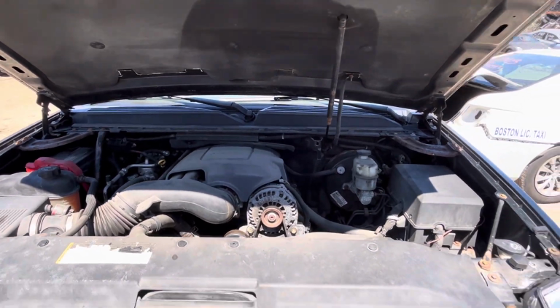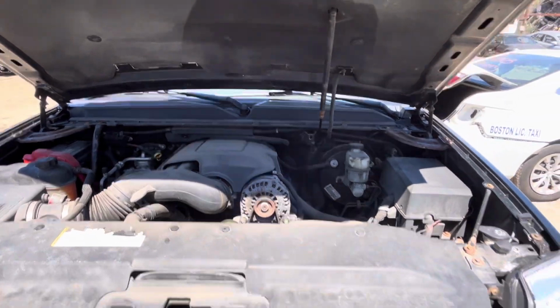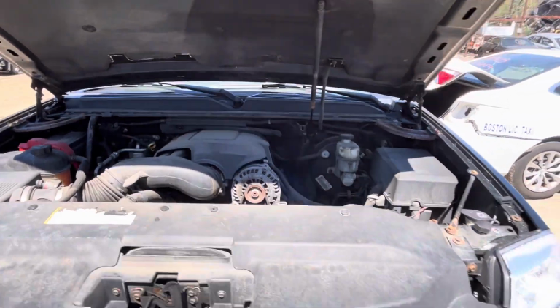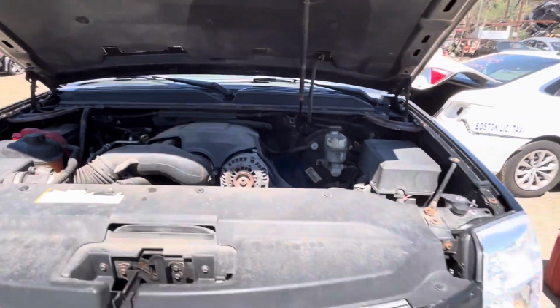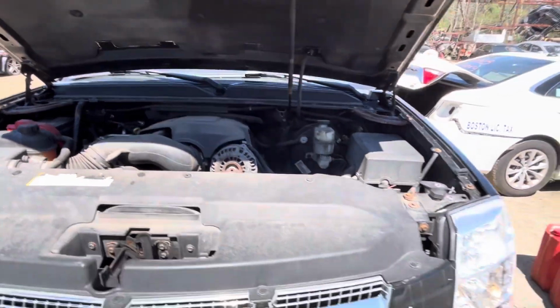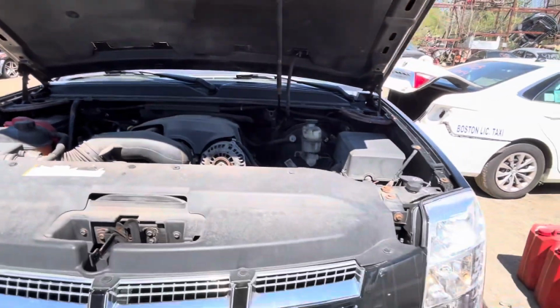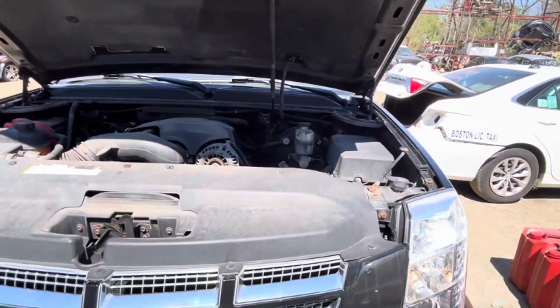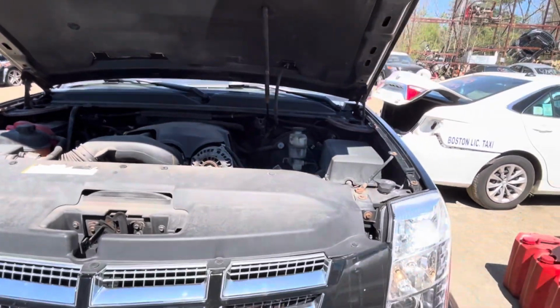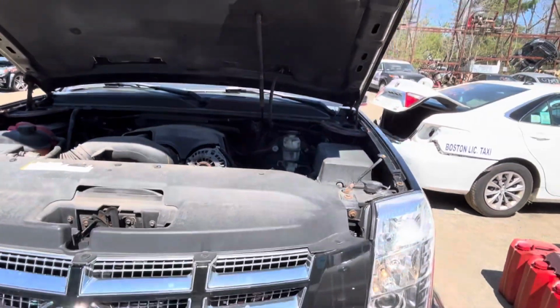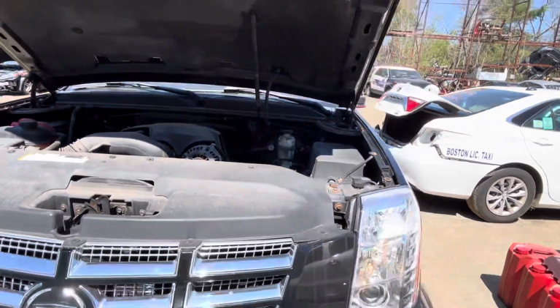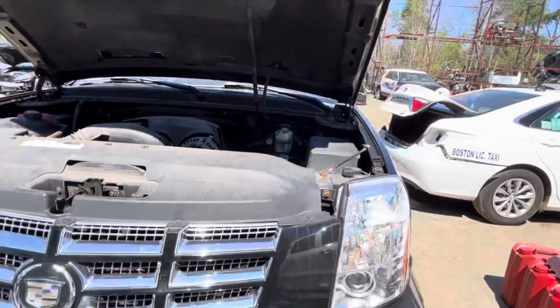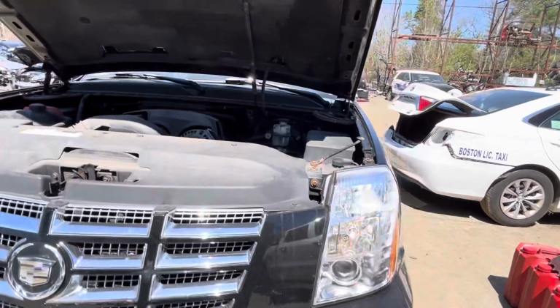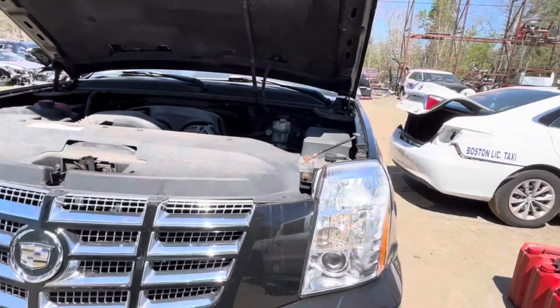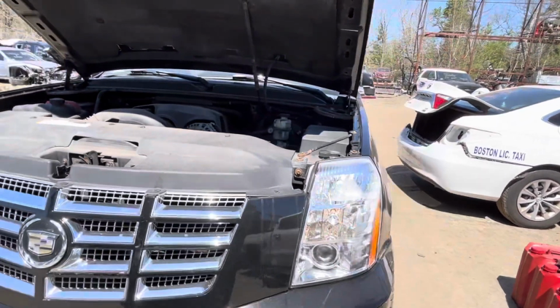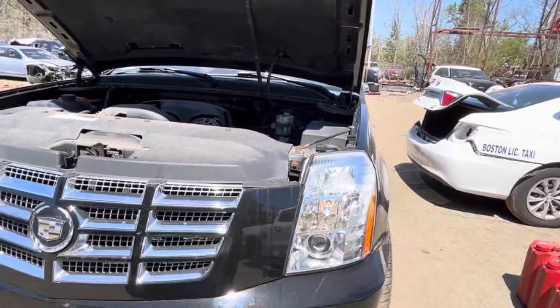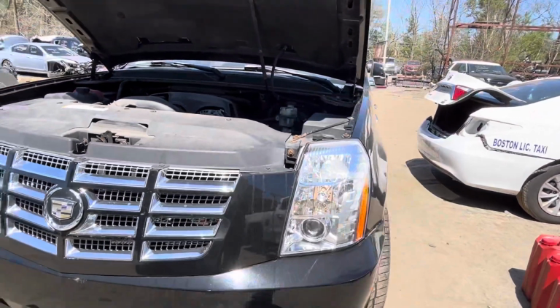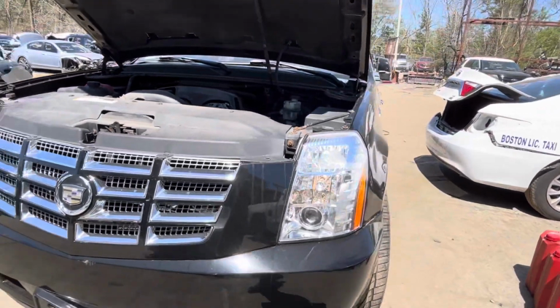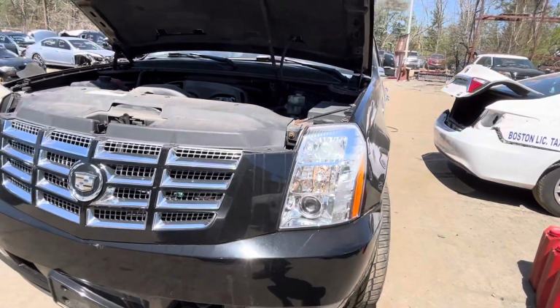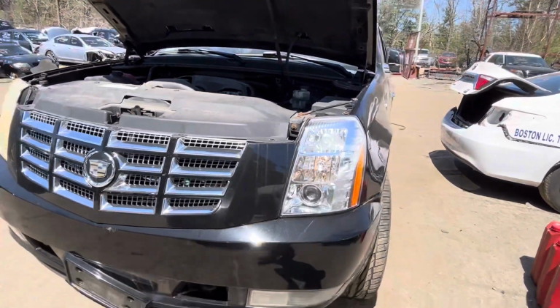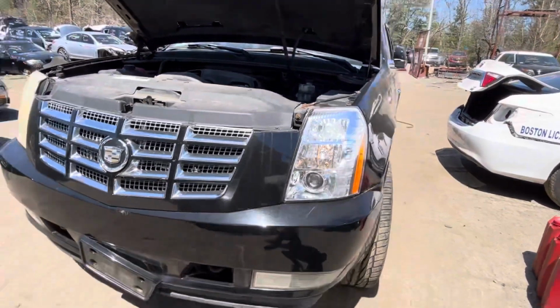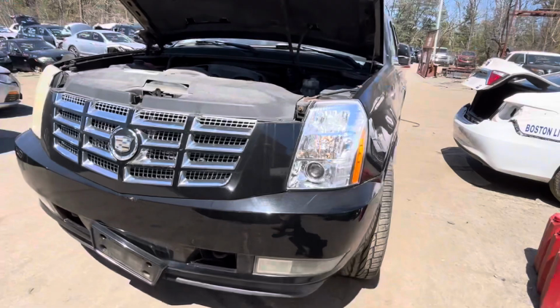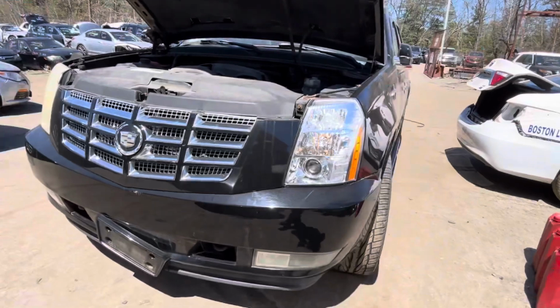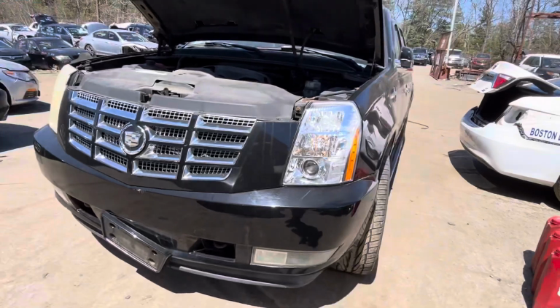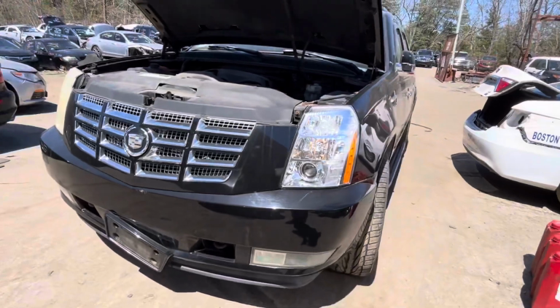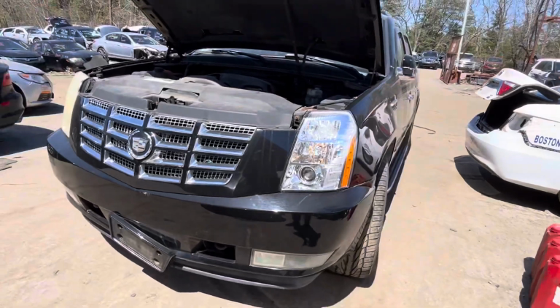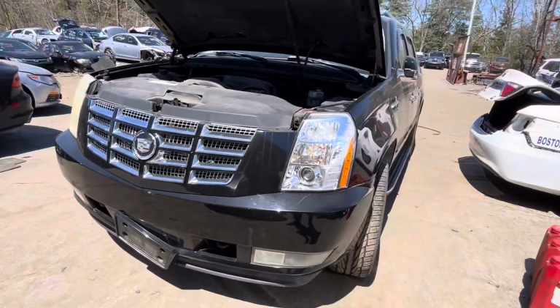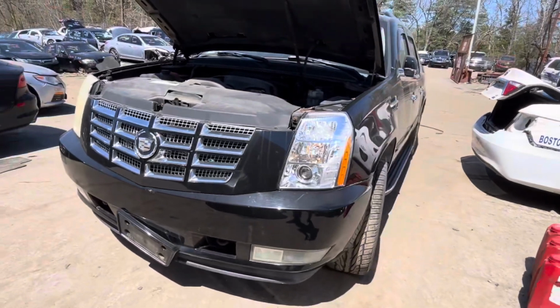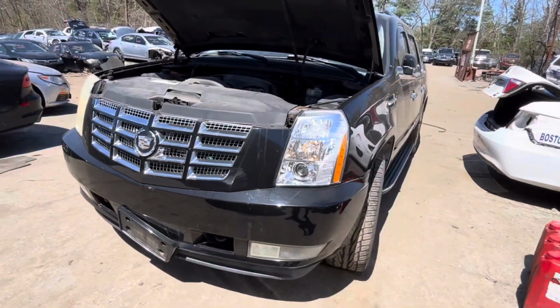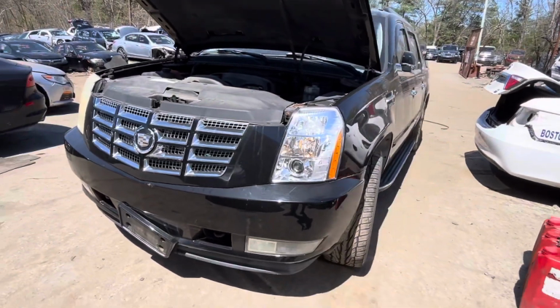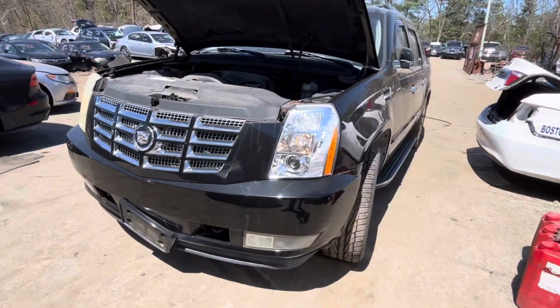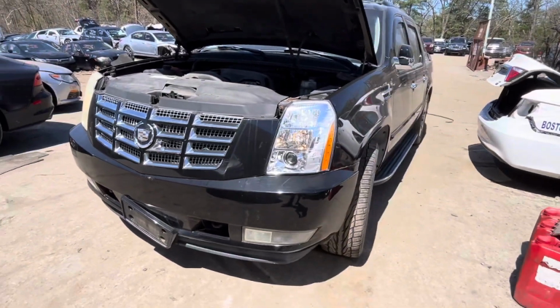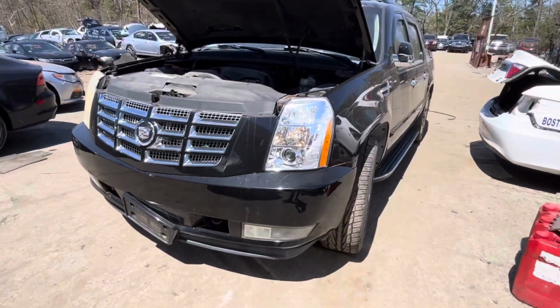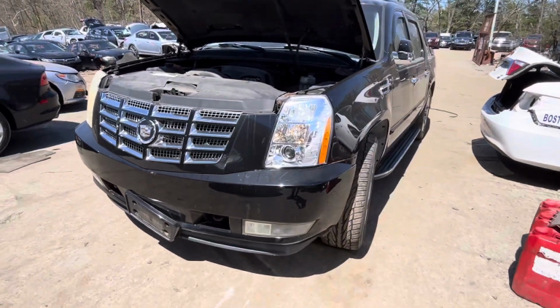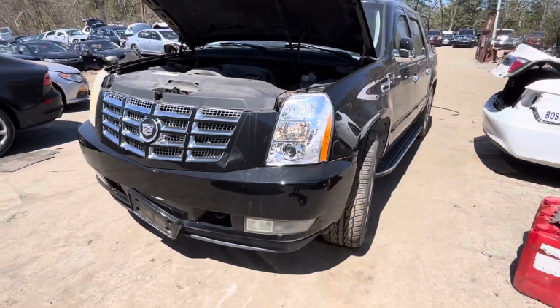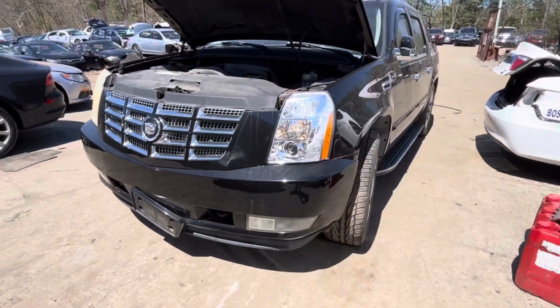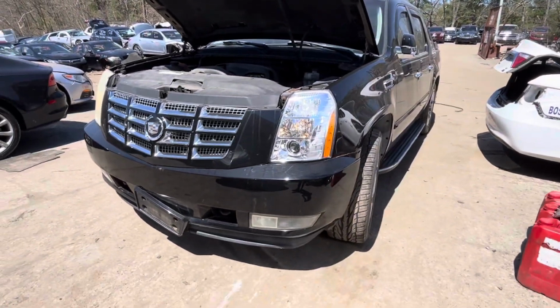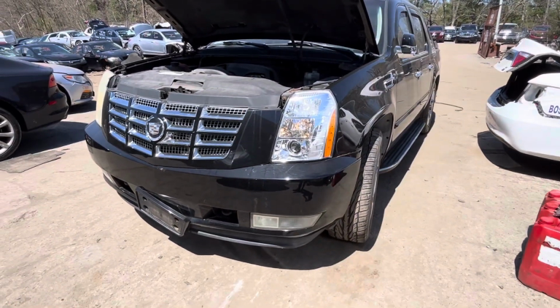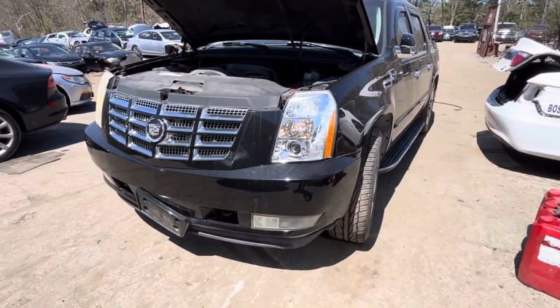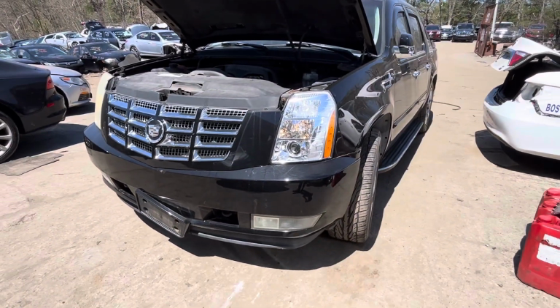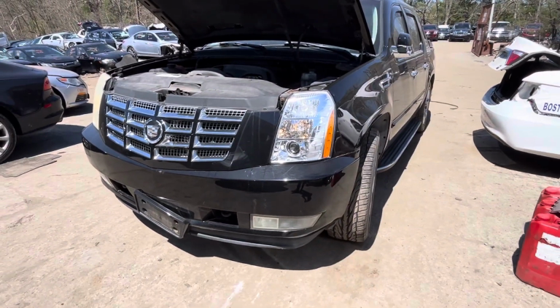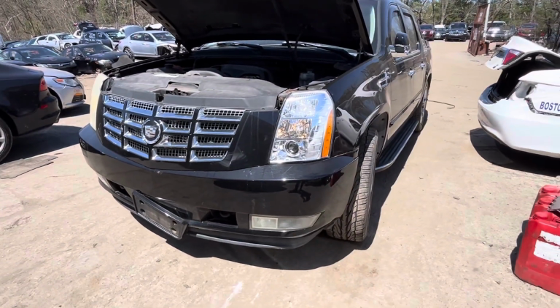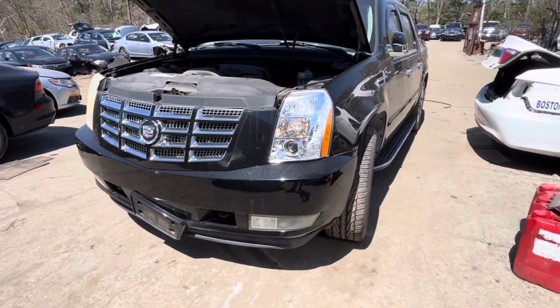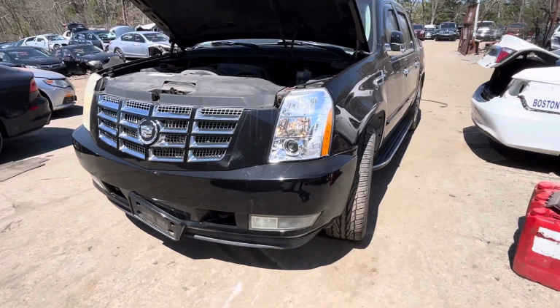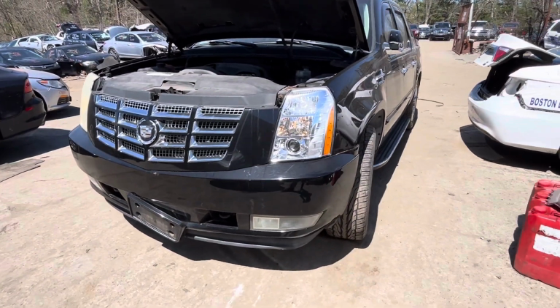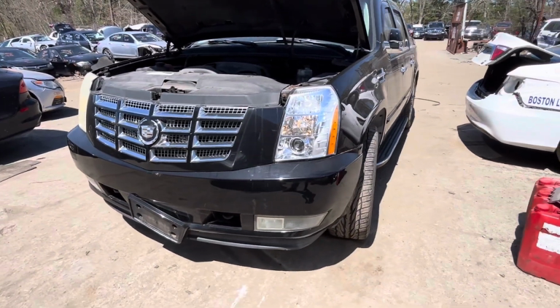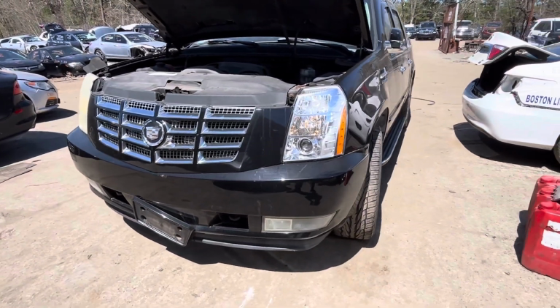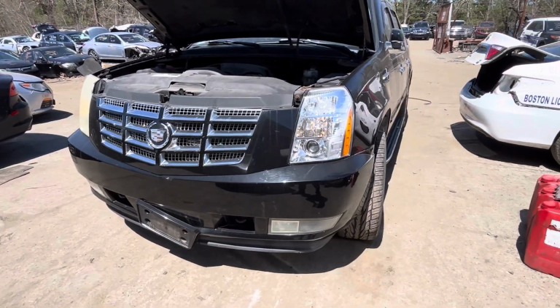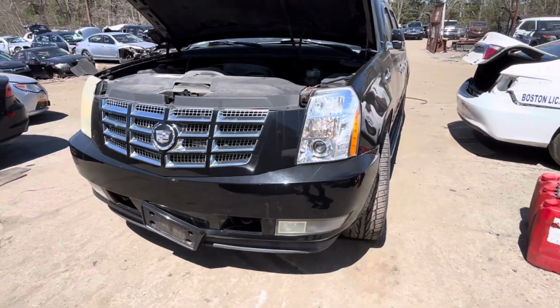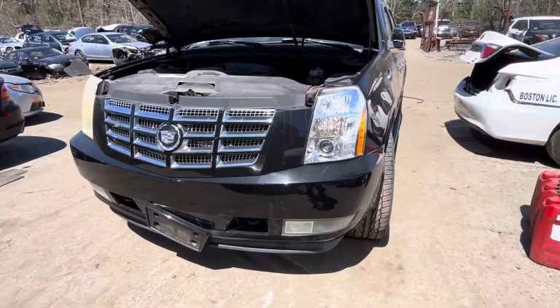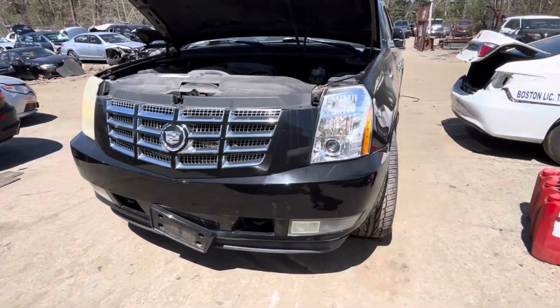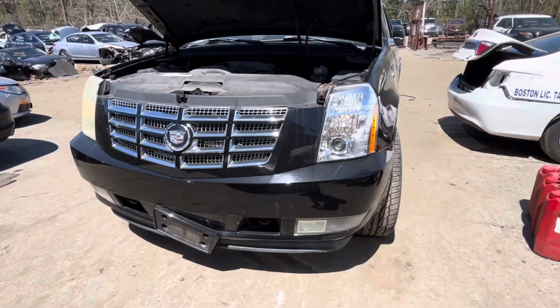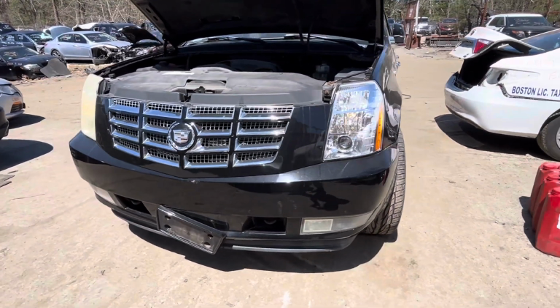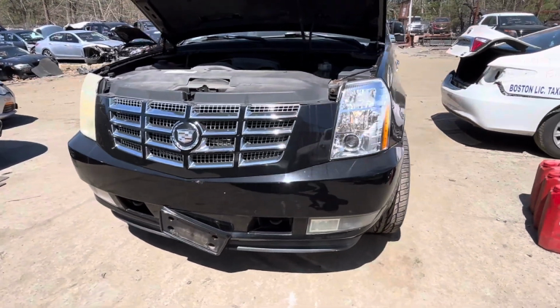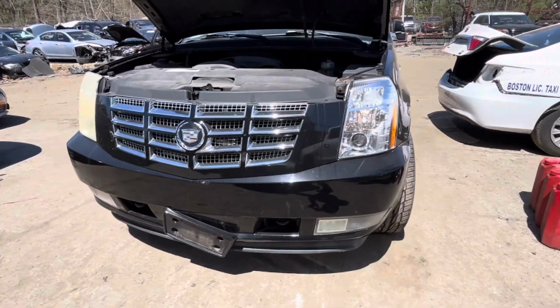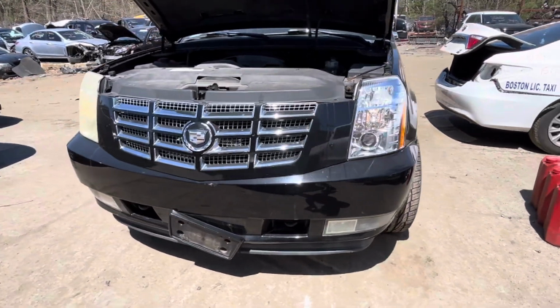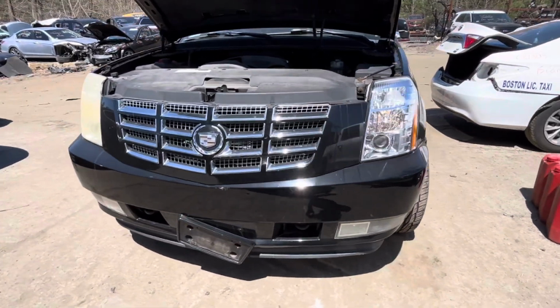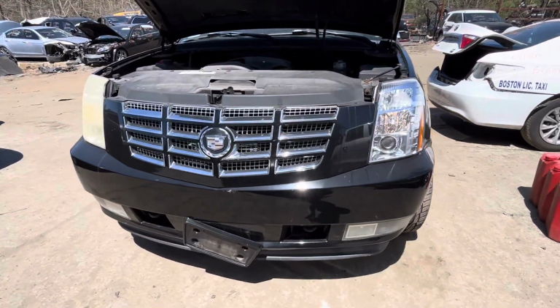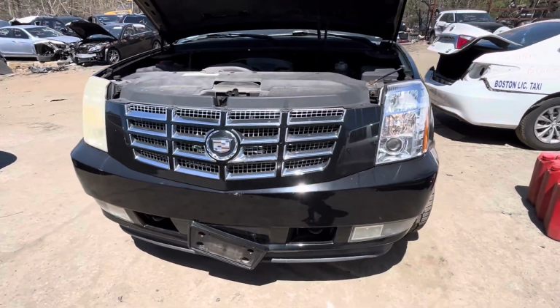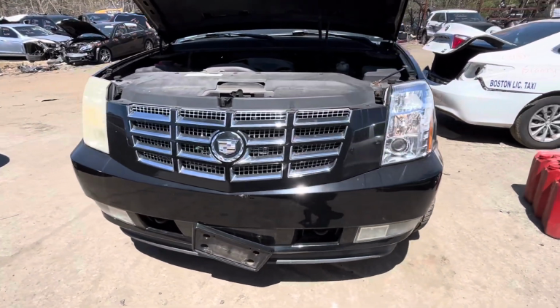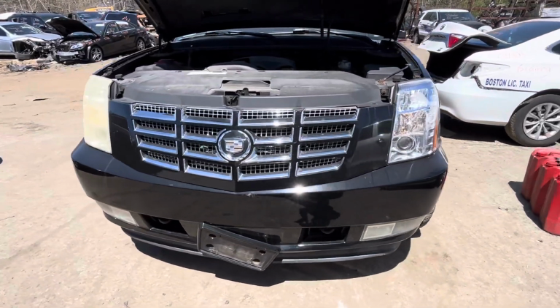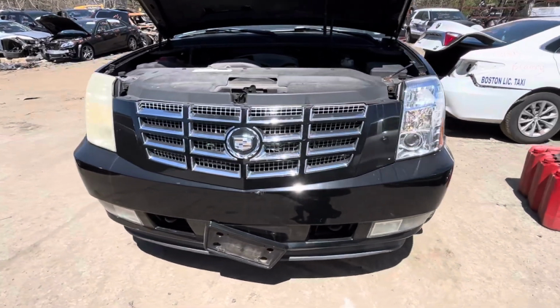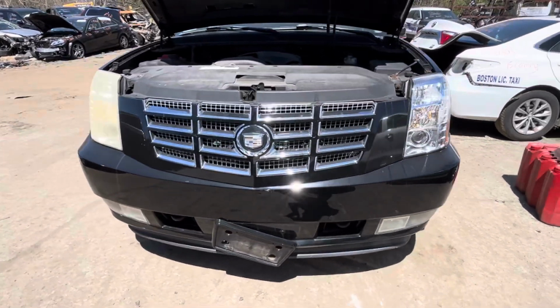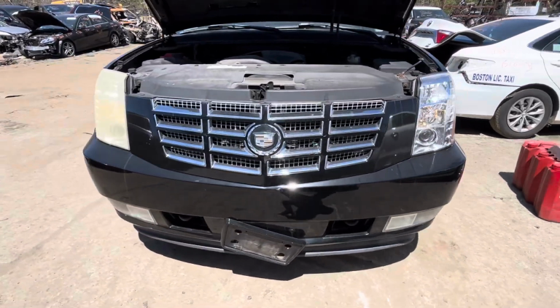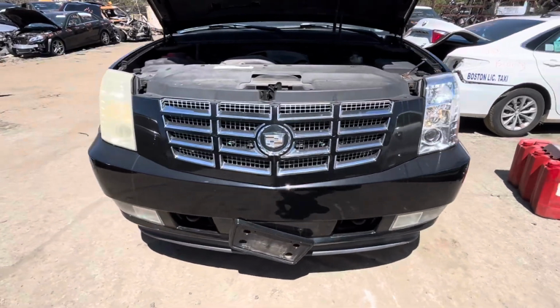2,600 Cadillac Escalade. Car charges and runs good. It has no cats in it. Headlights, bumper, grill, and hood all look good.